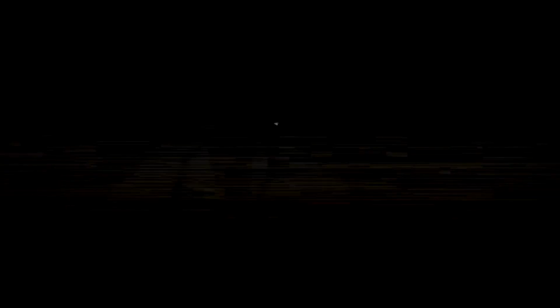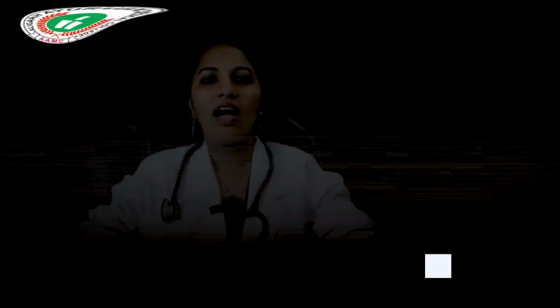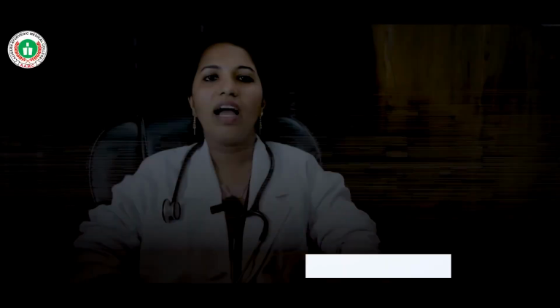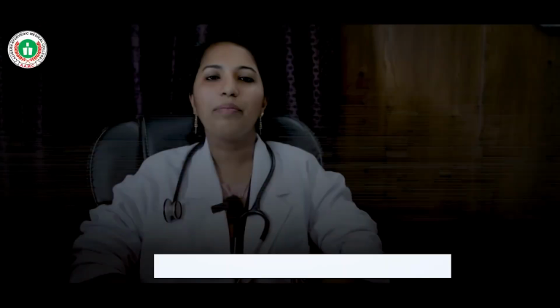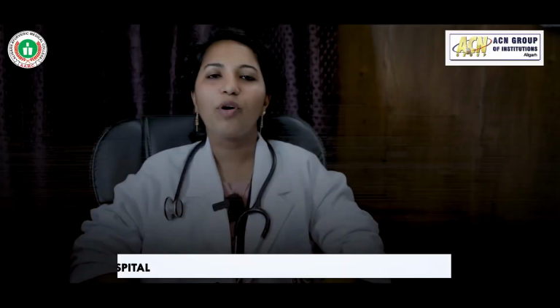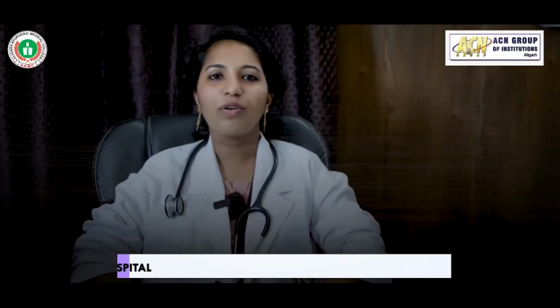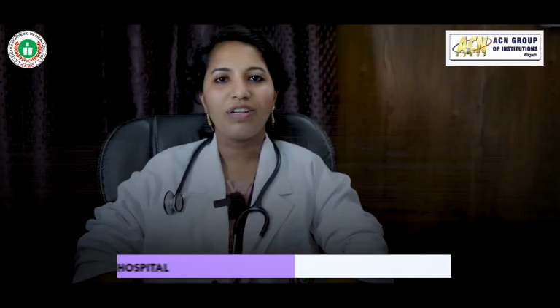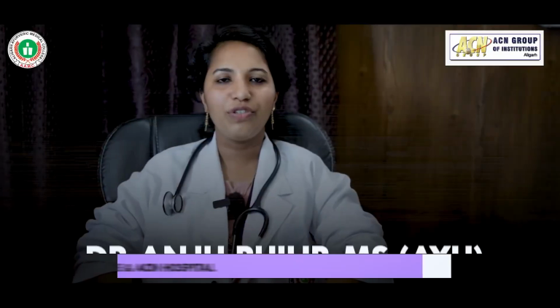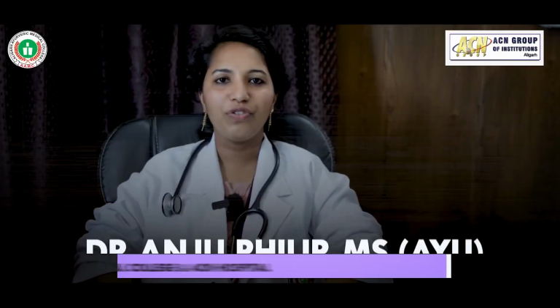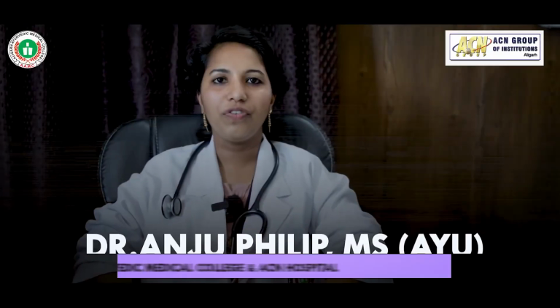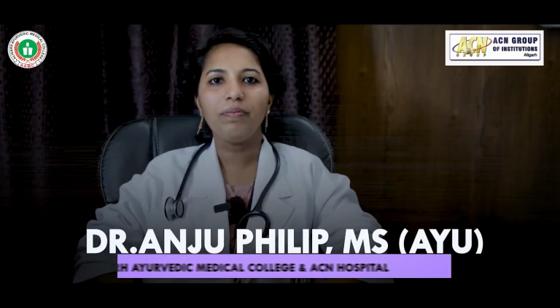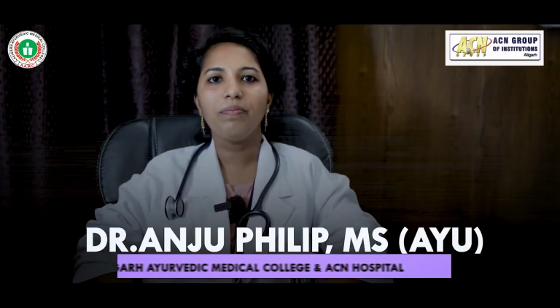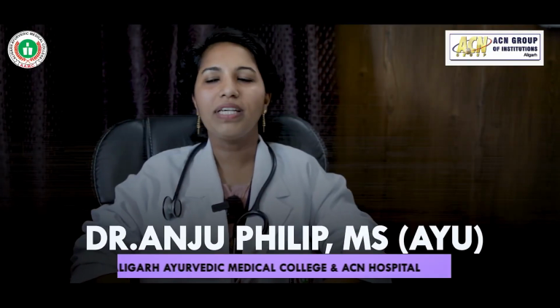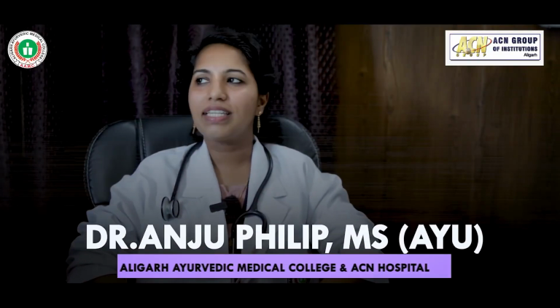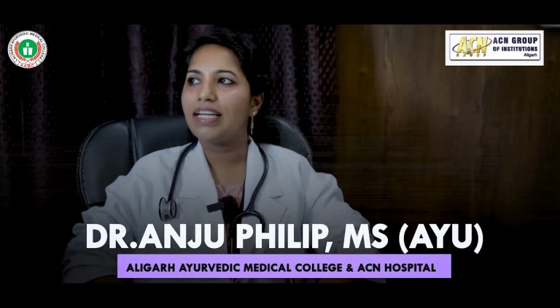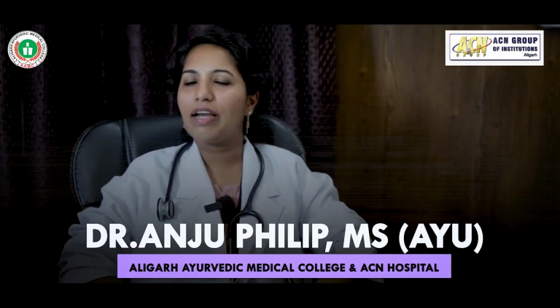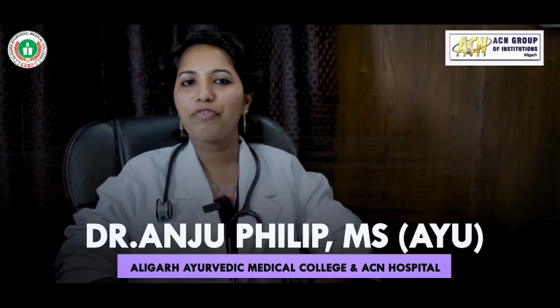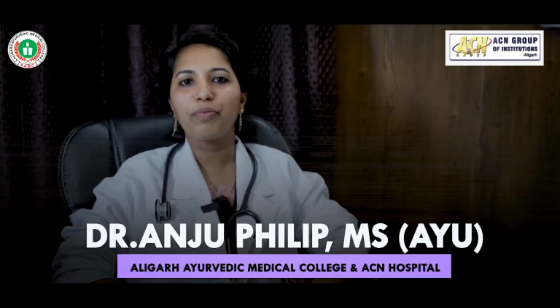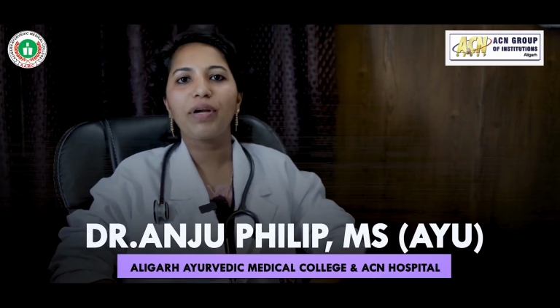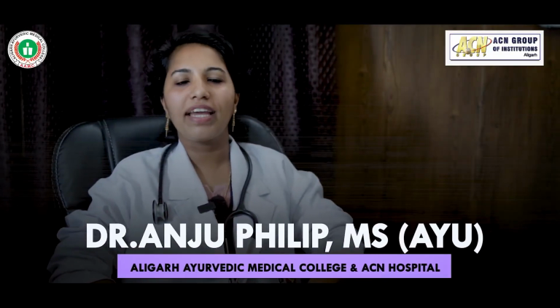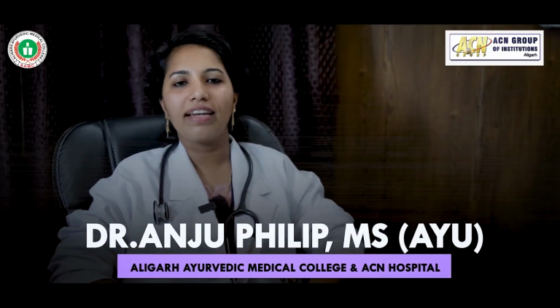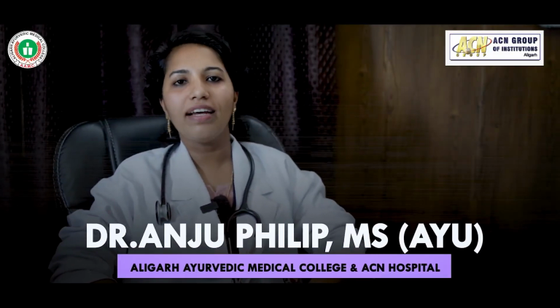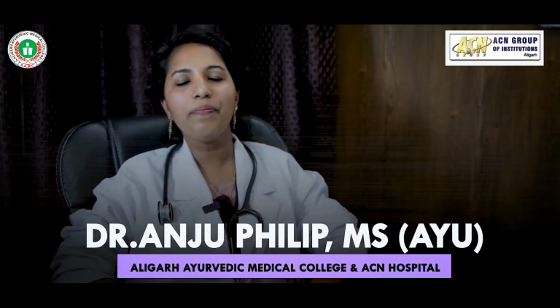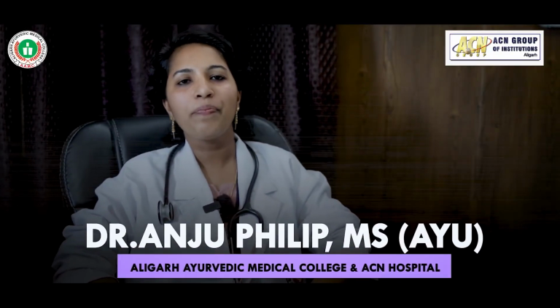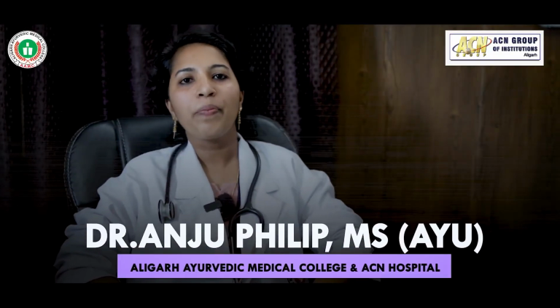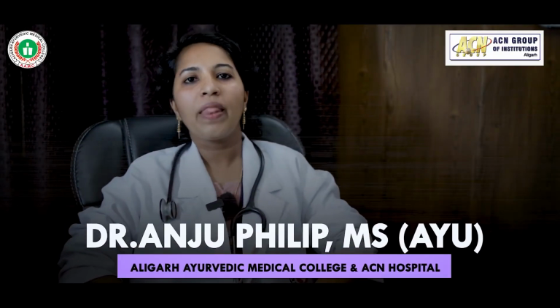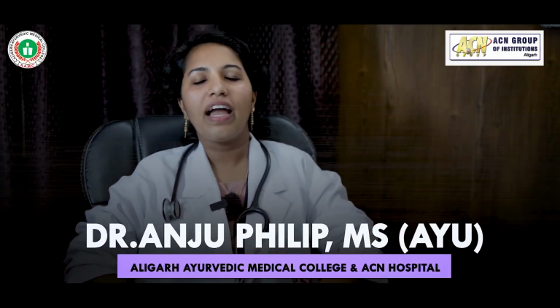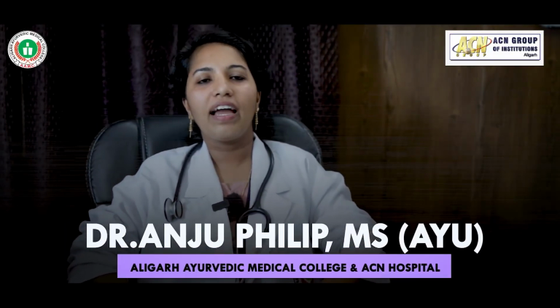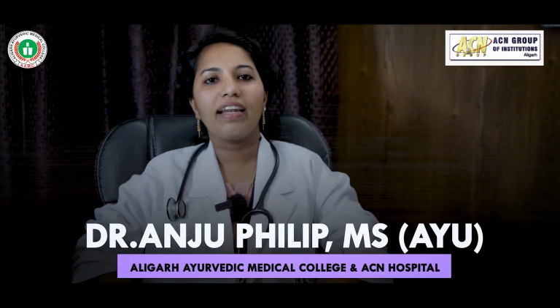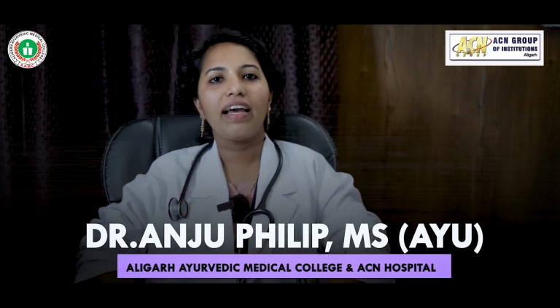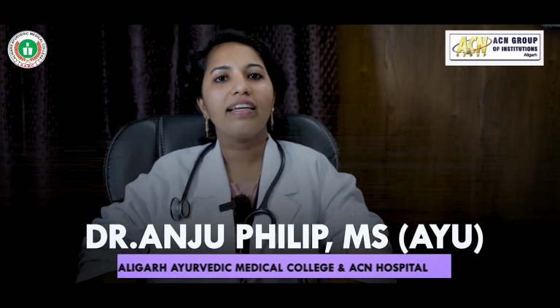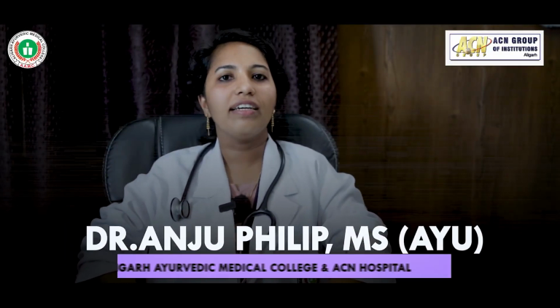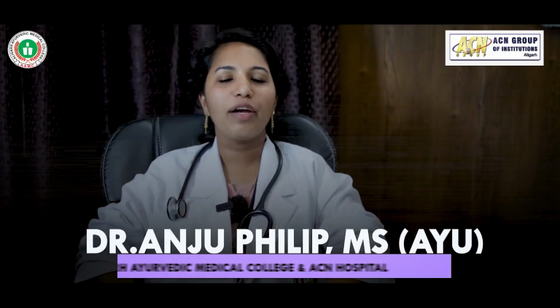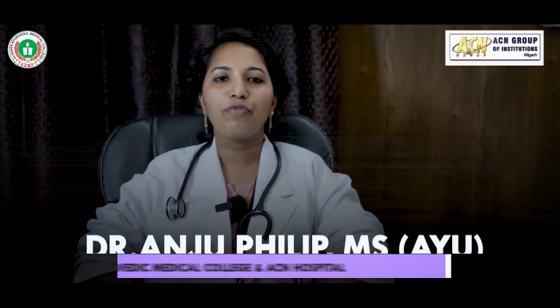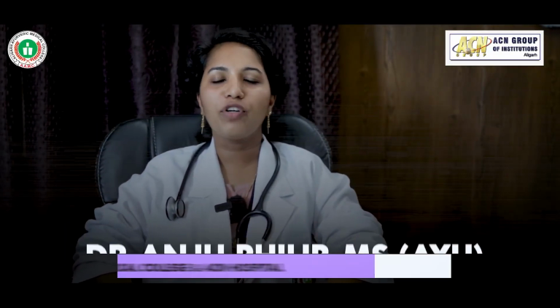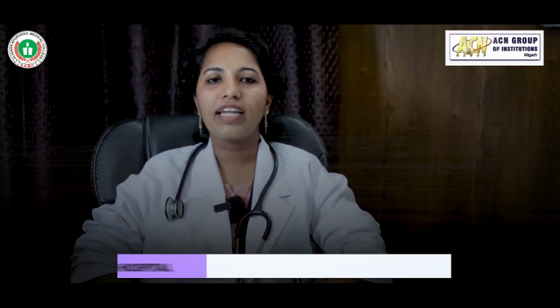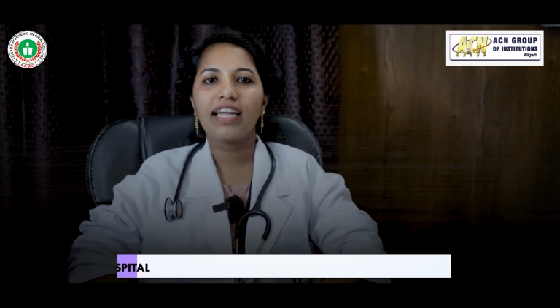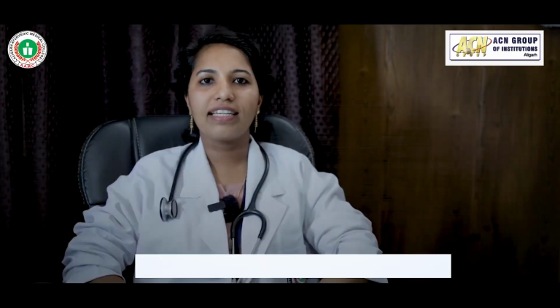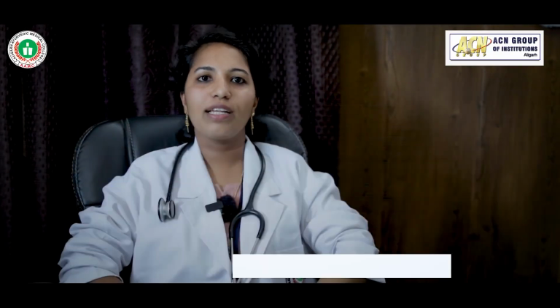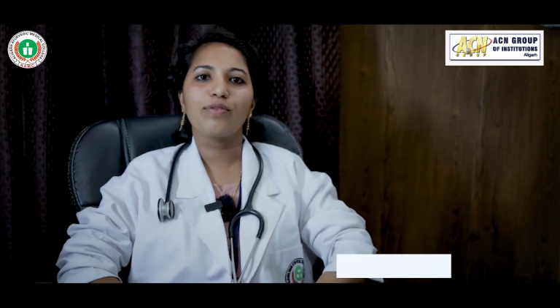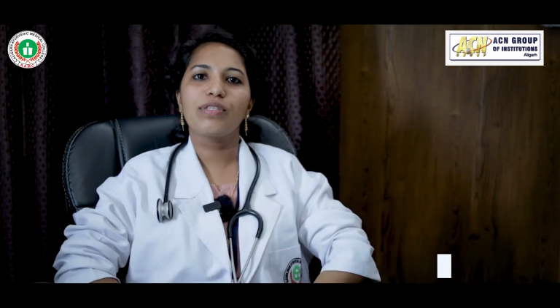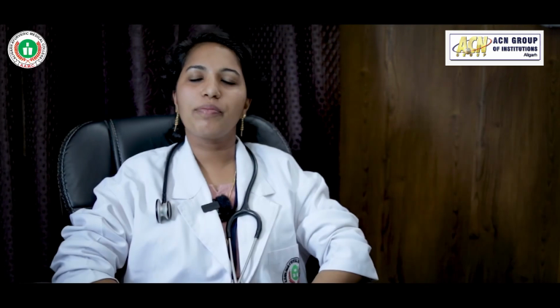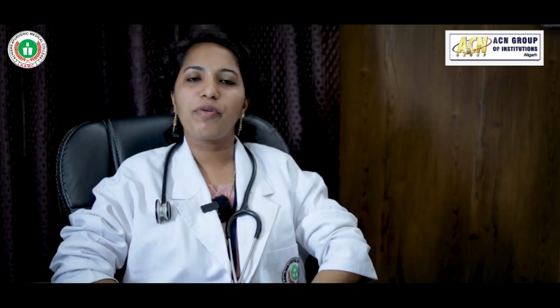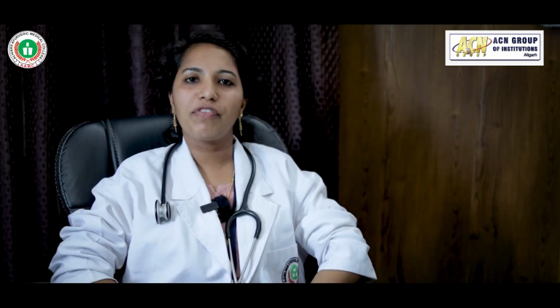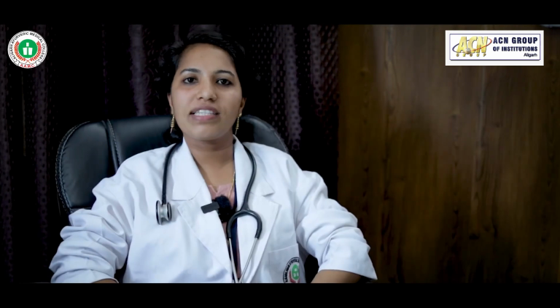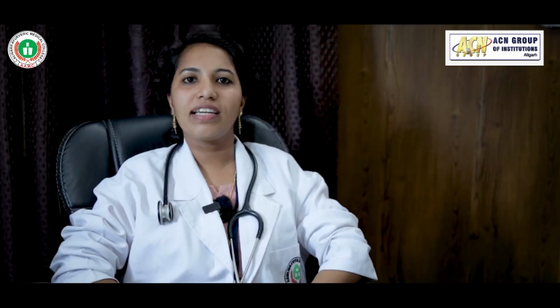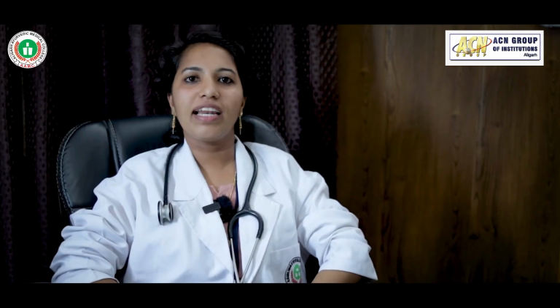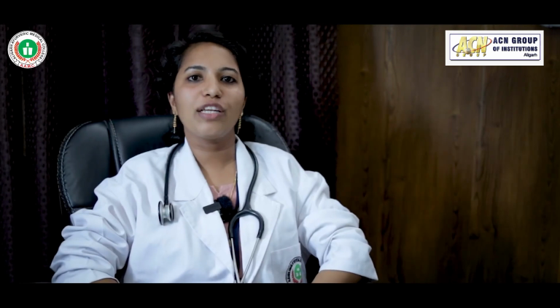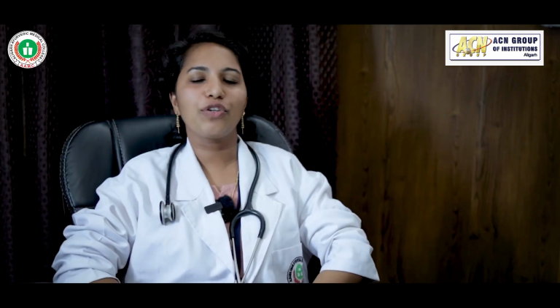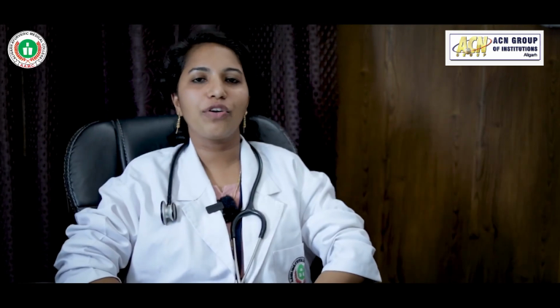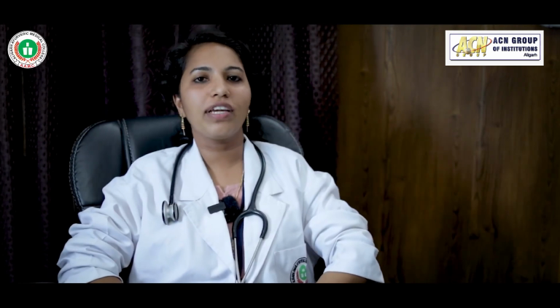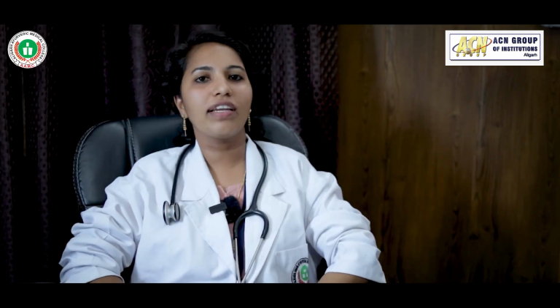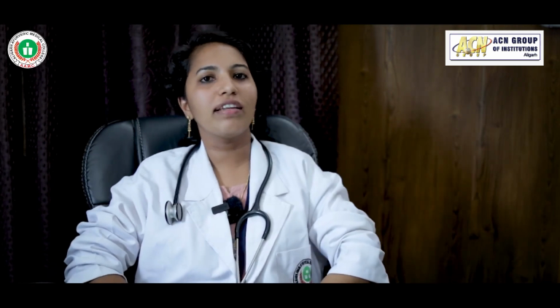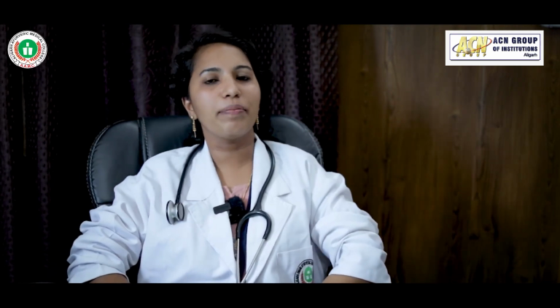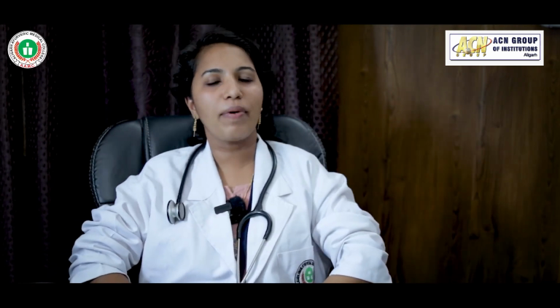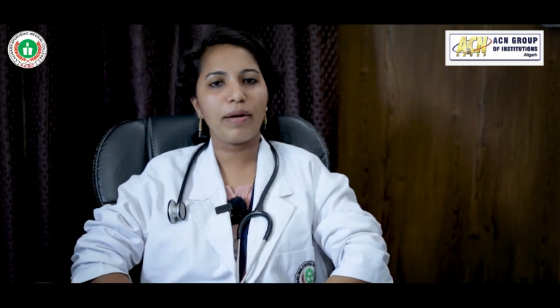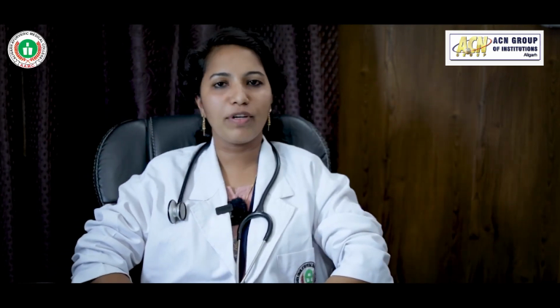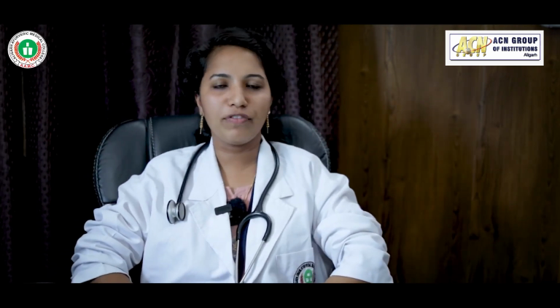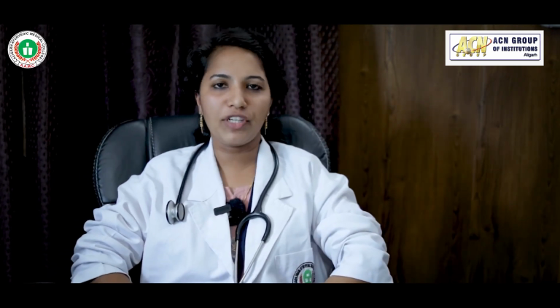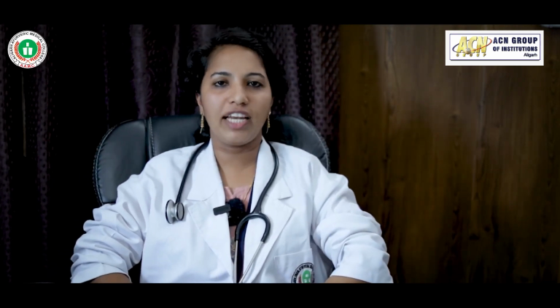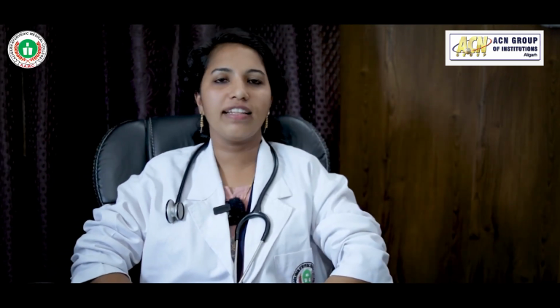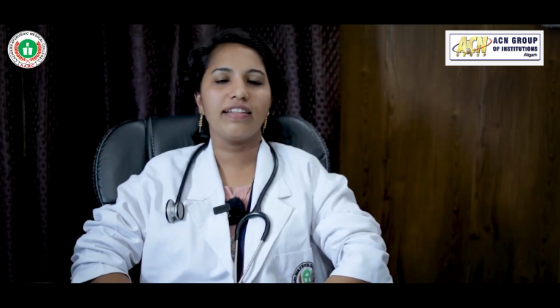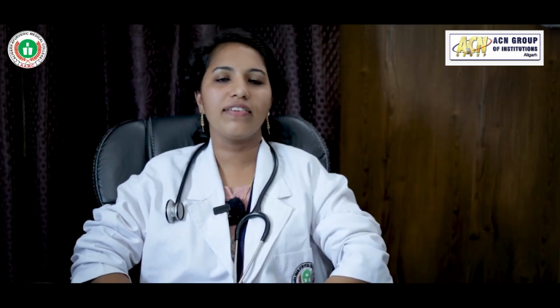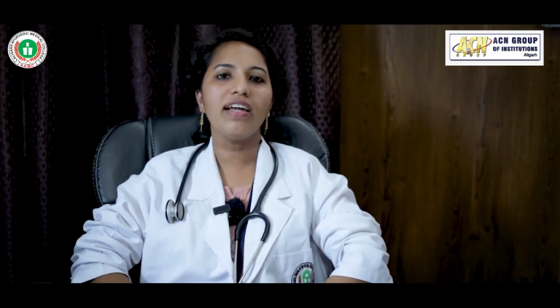I'm Dr. Anju Philip. I'm from Kerala and here I'm working as an Associate Professor and HOD in the department of Shalya Tantra.